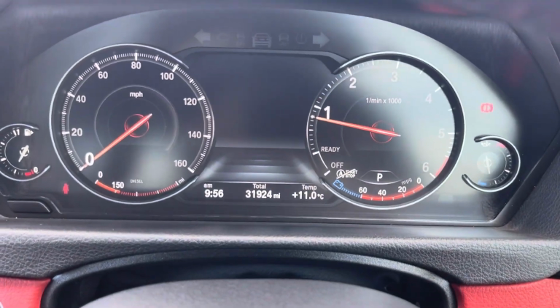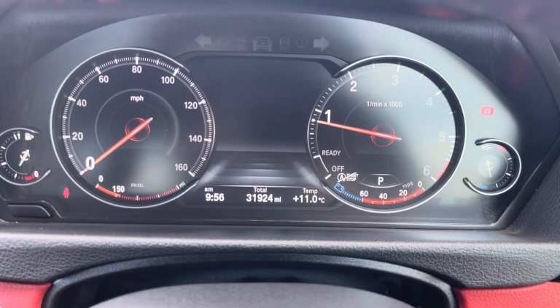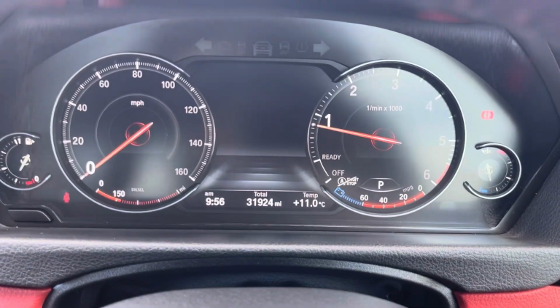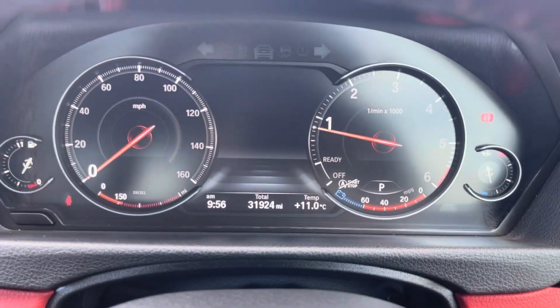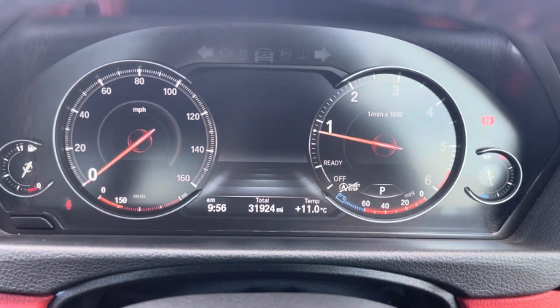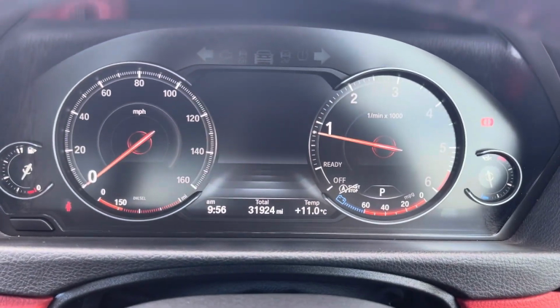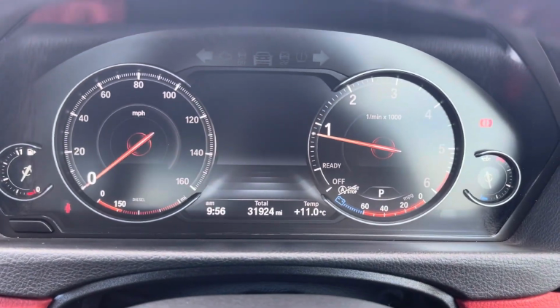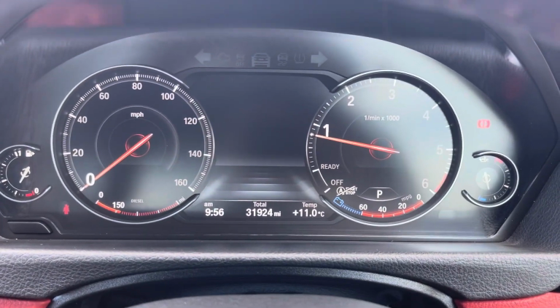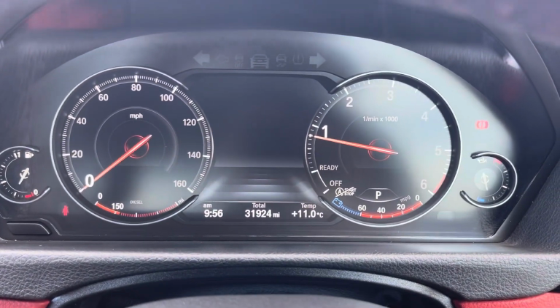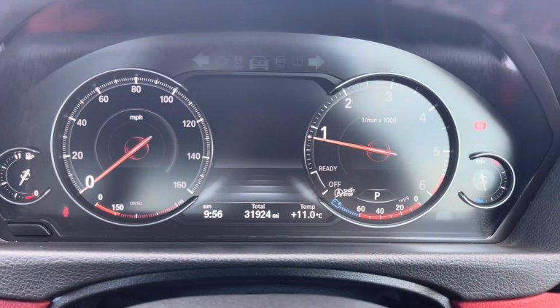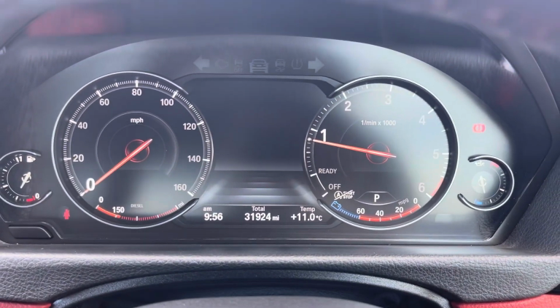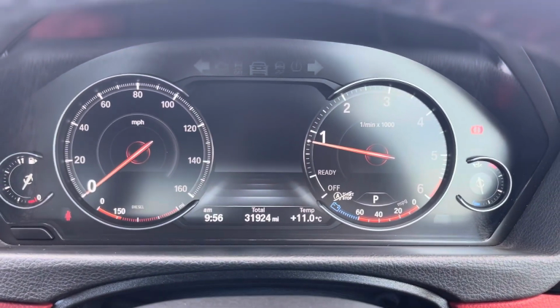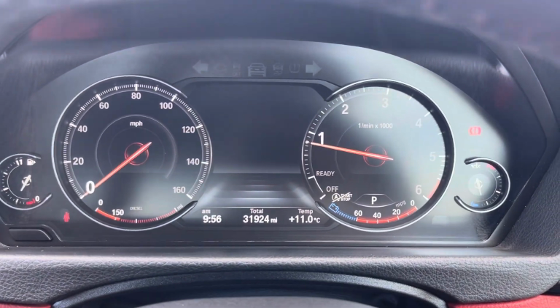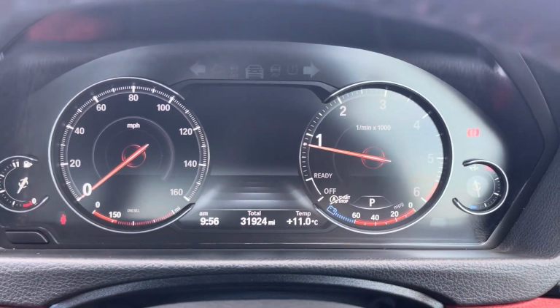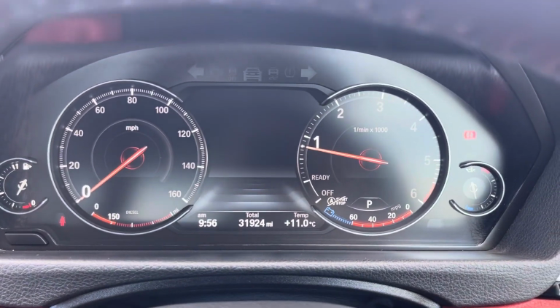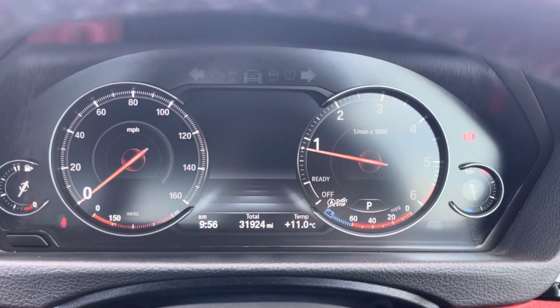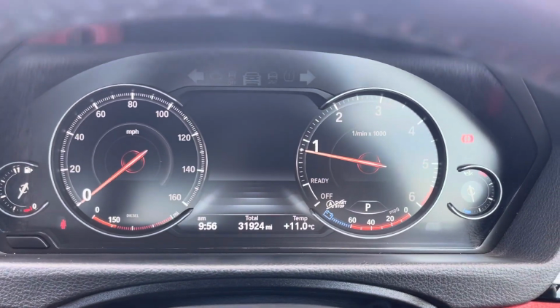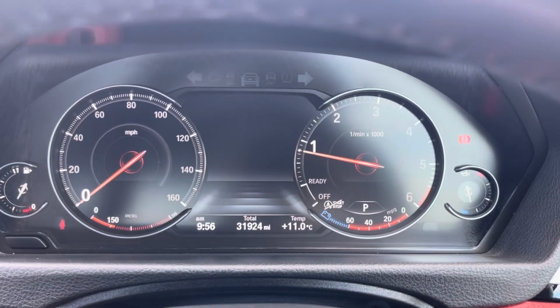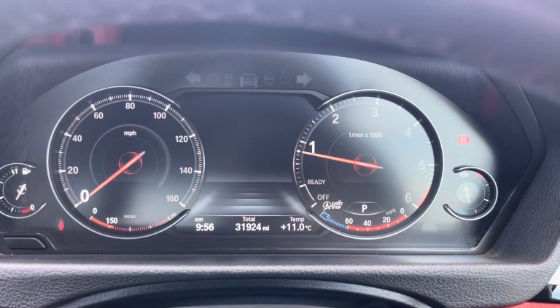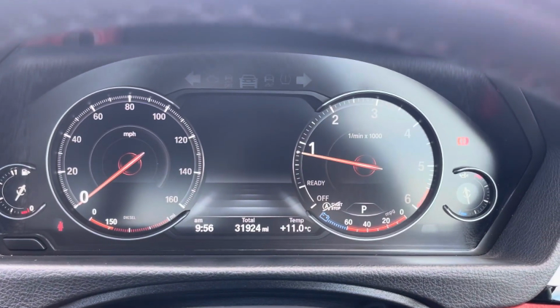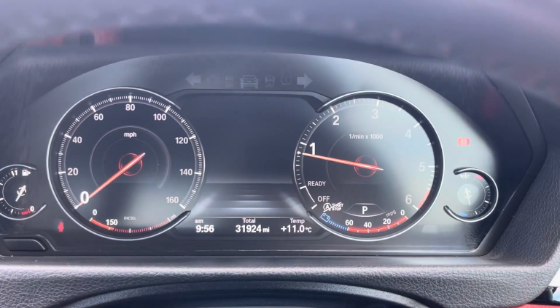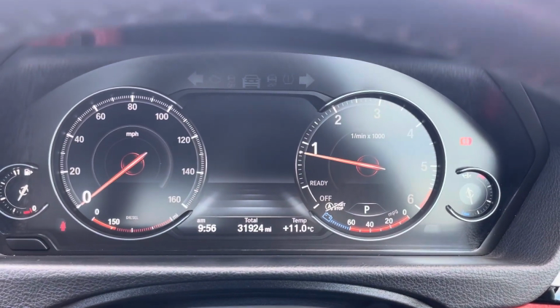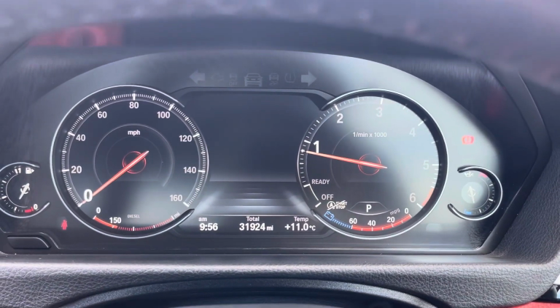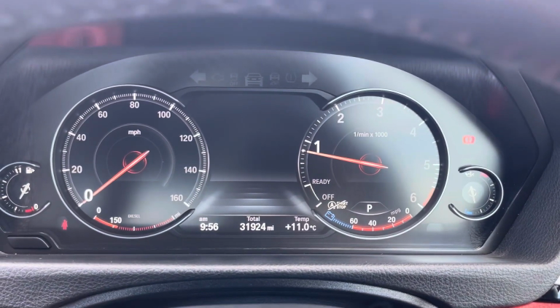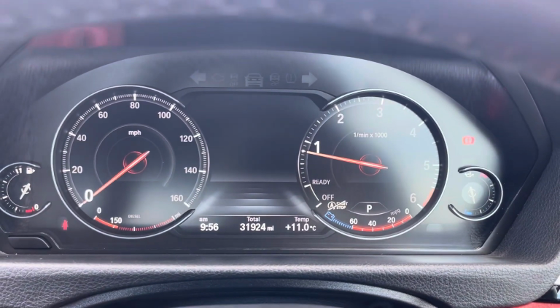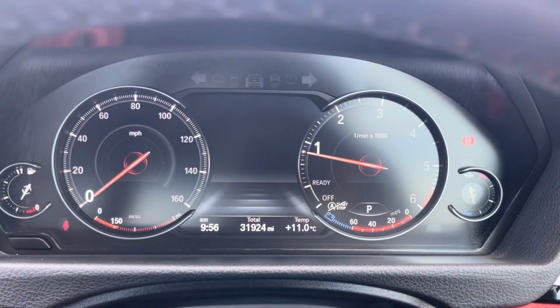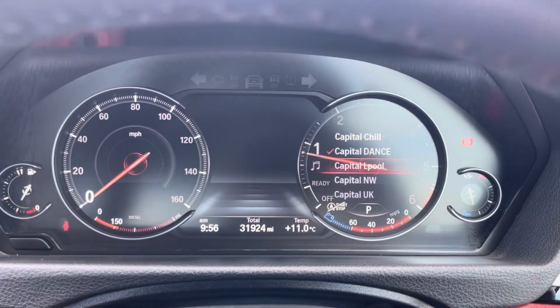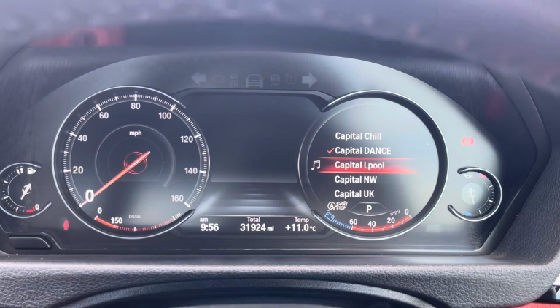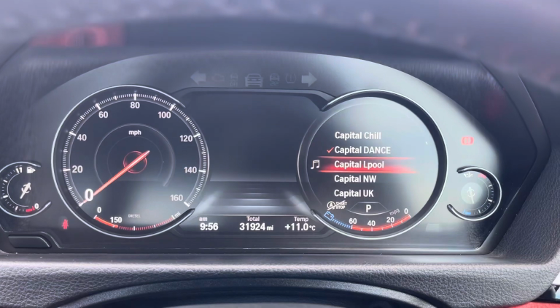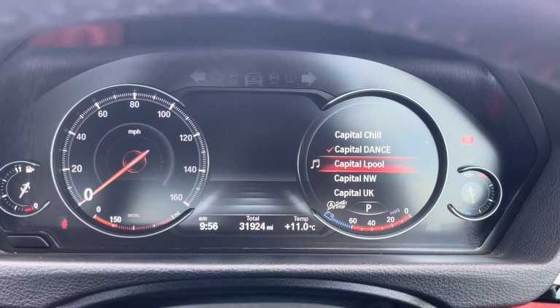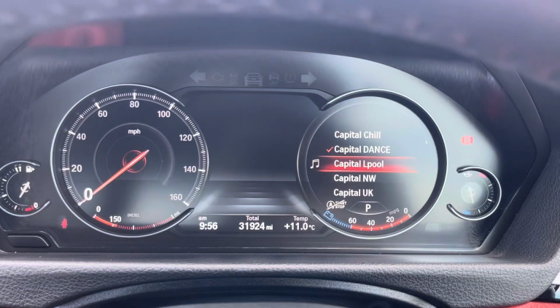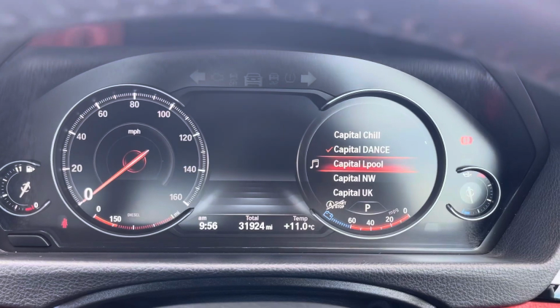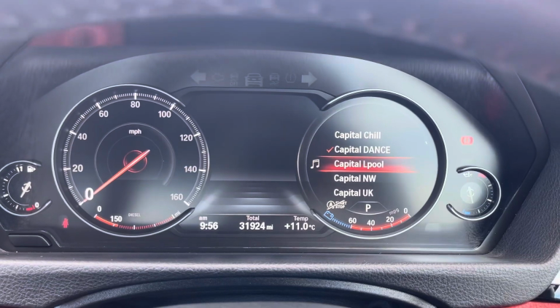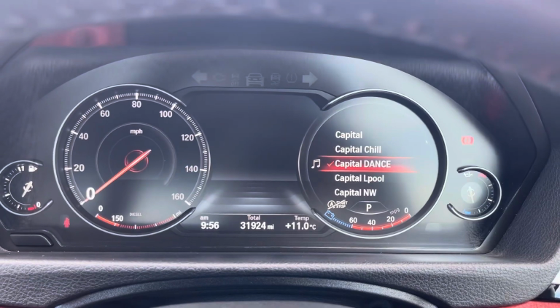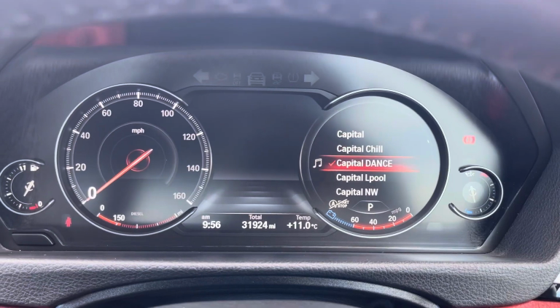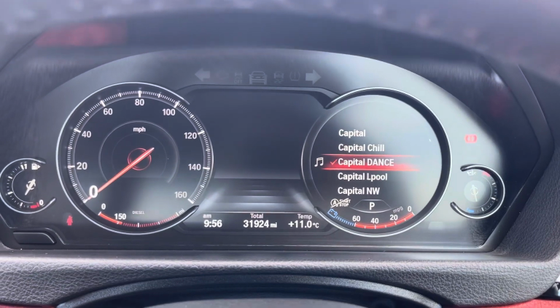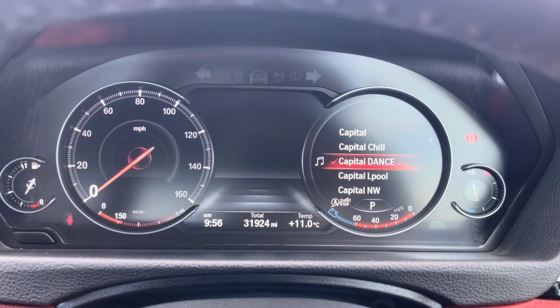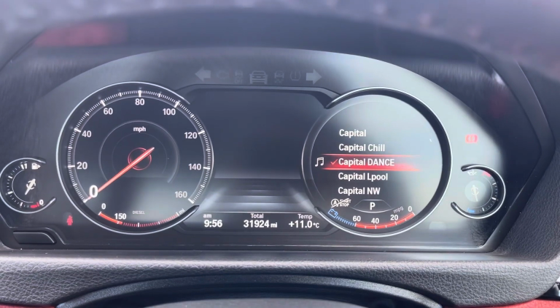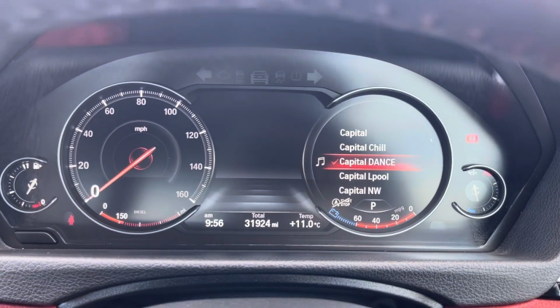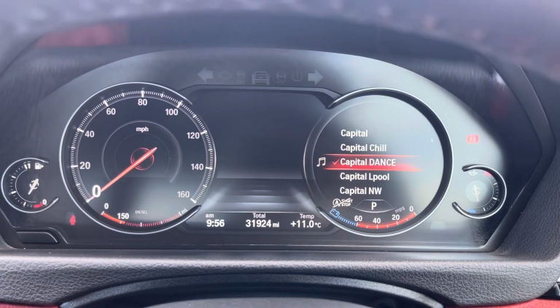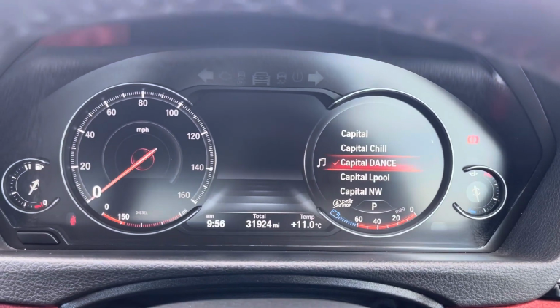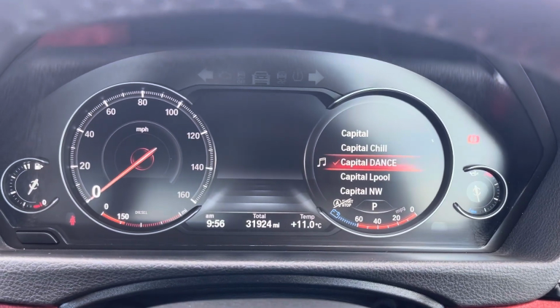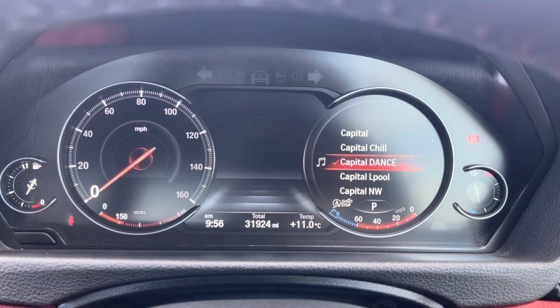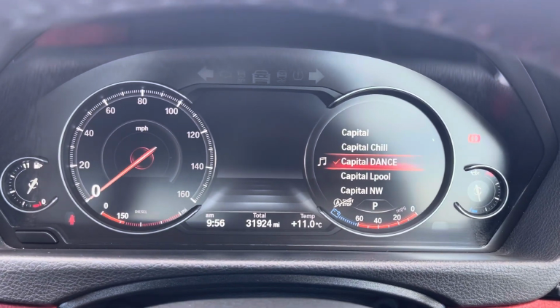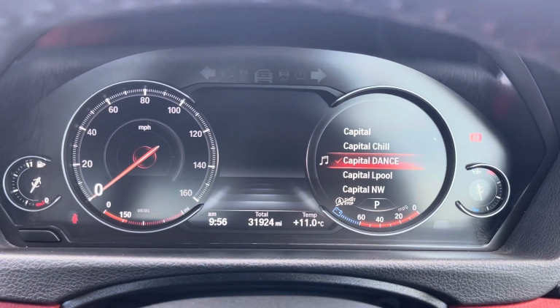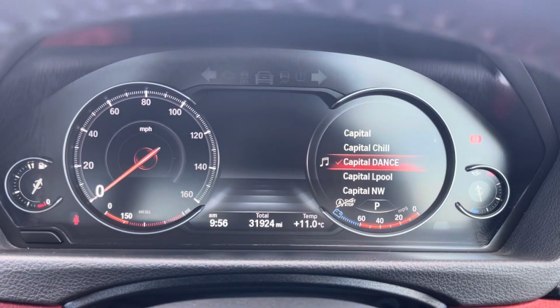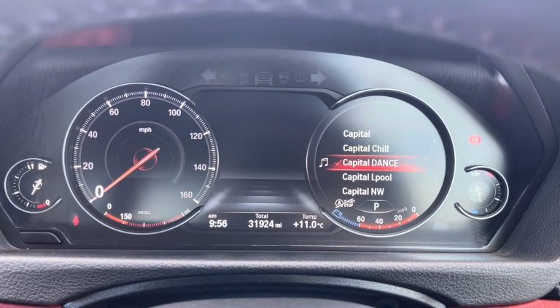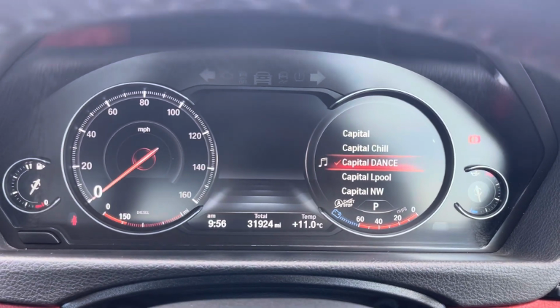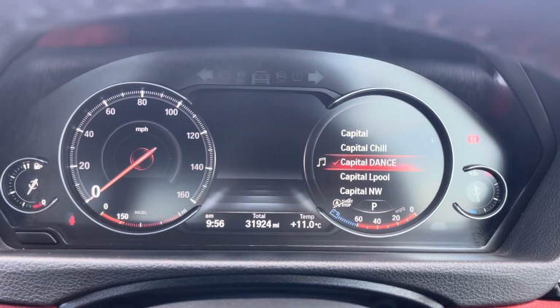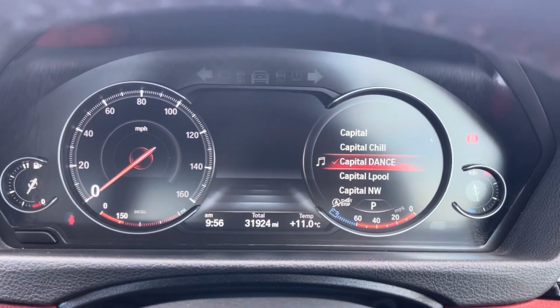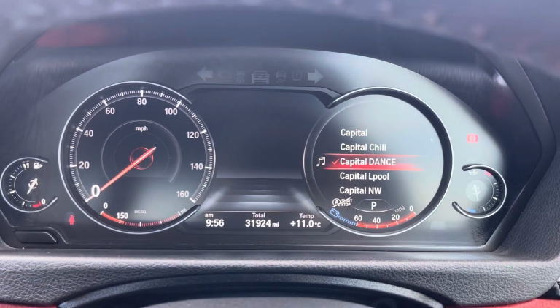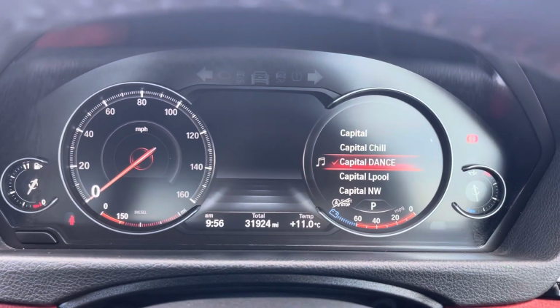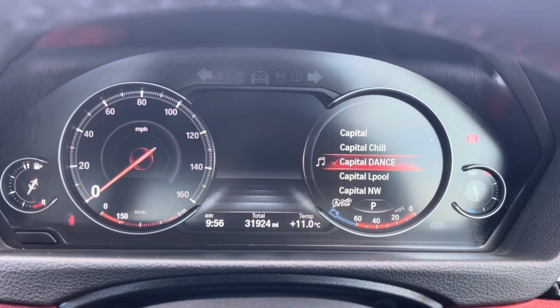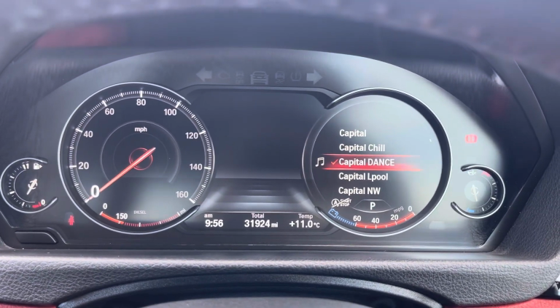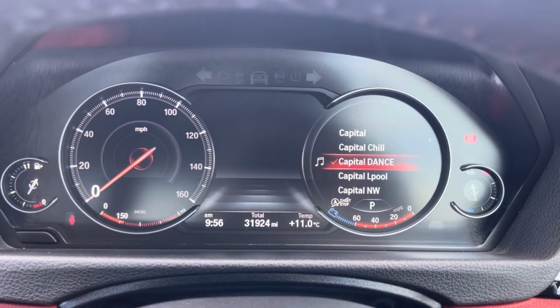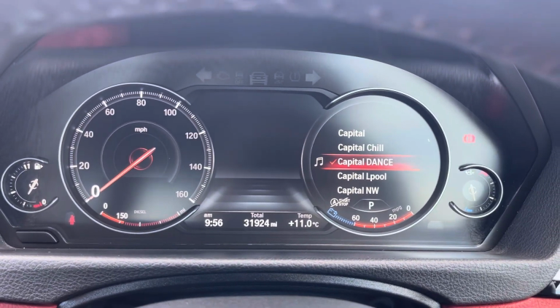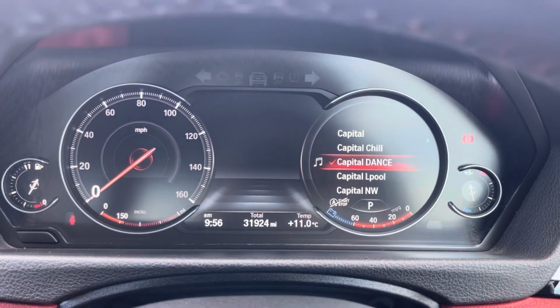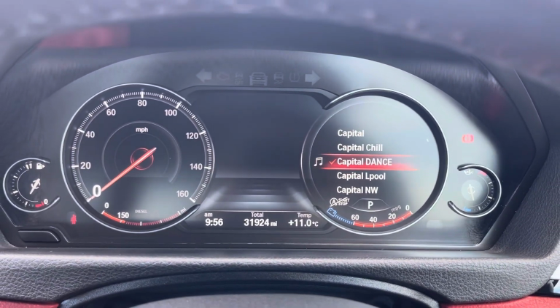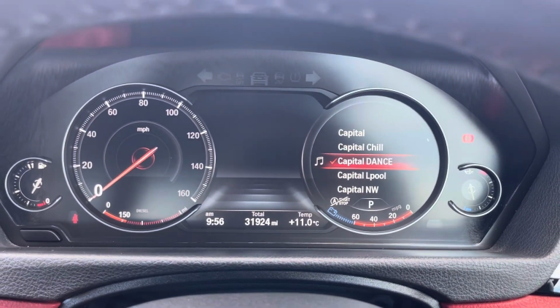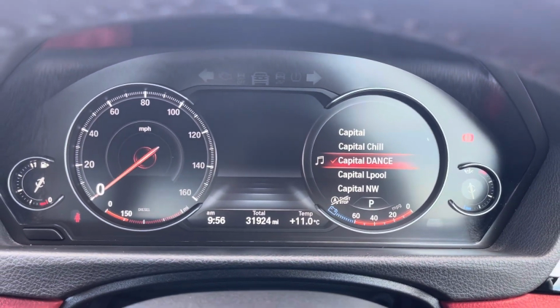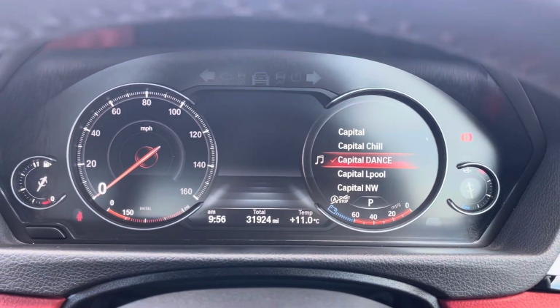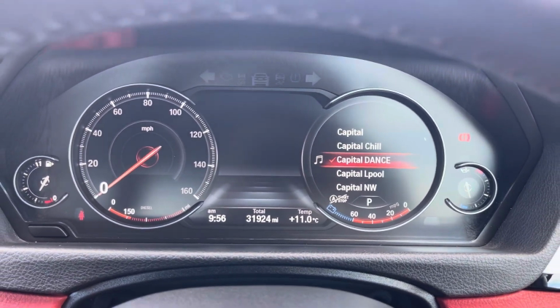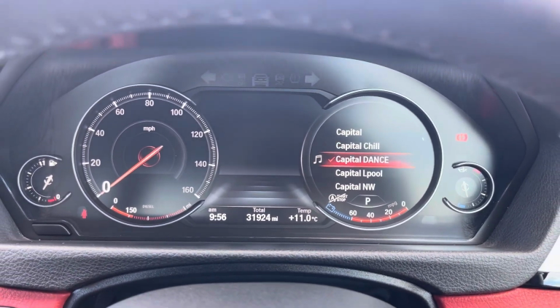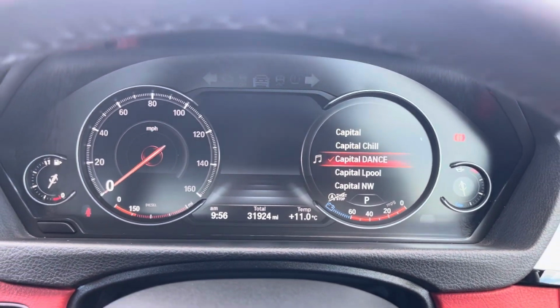Taking a look up at the dials, you'll see your exact mileage, speed and fuel levels, and you can flip between your audio sources here as well.